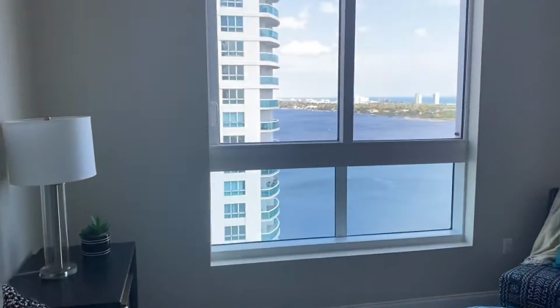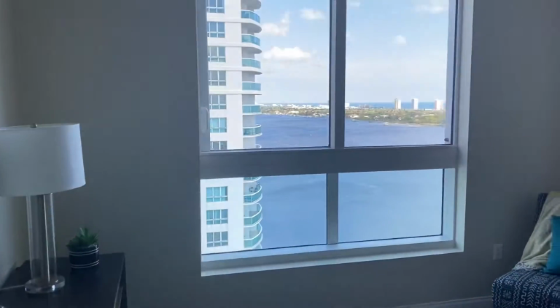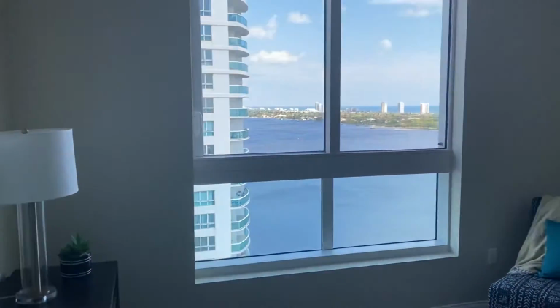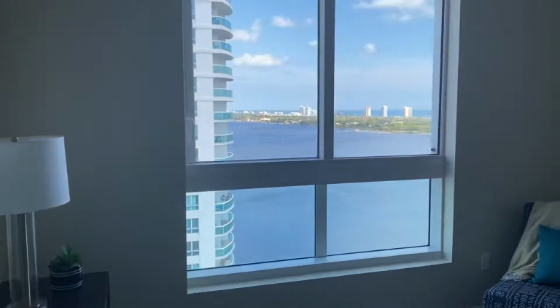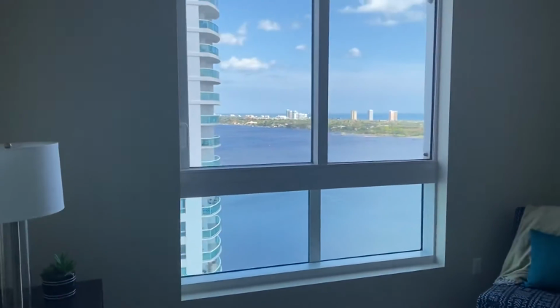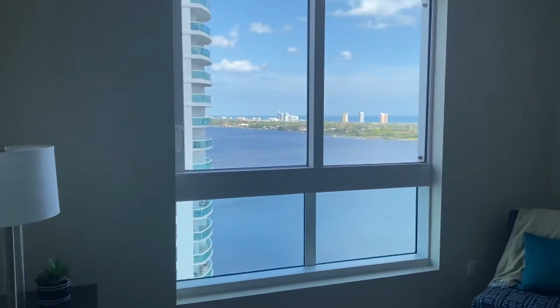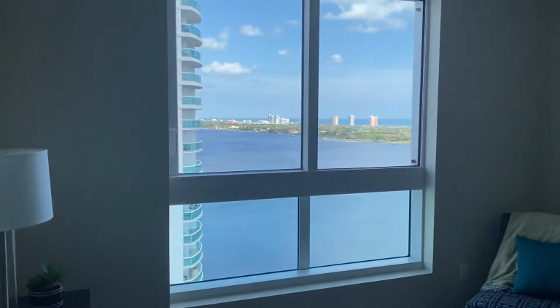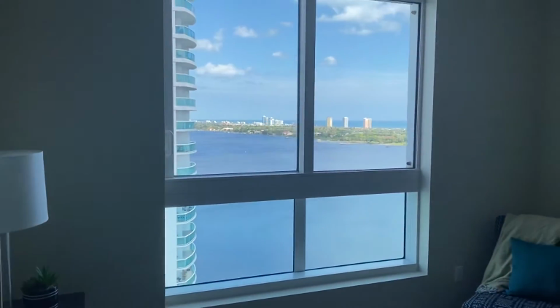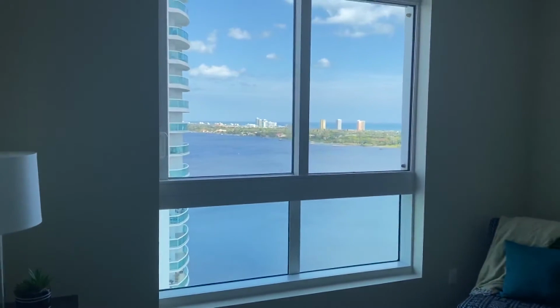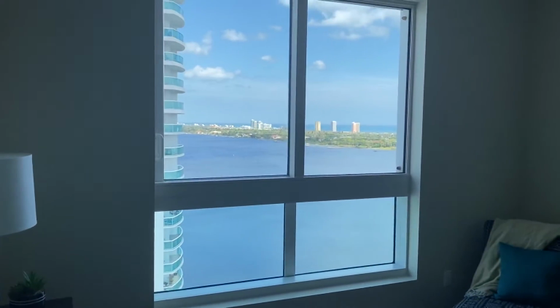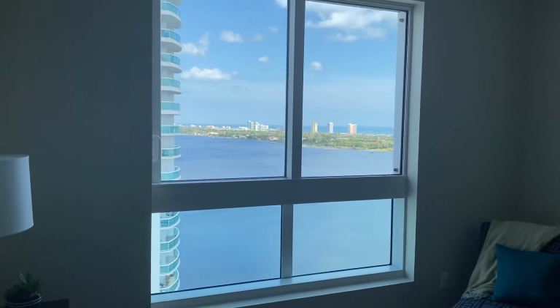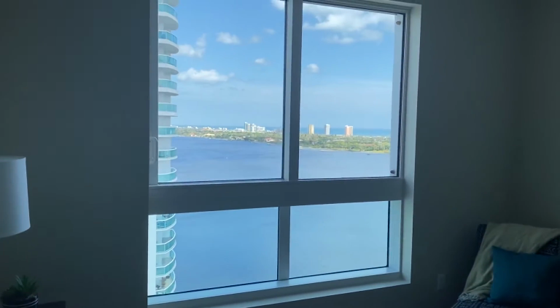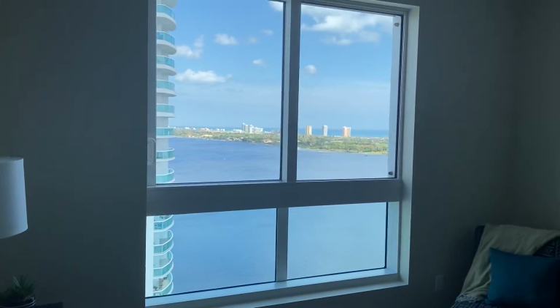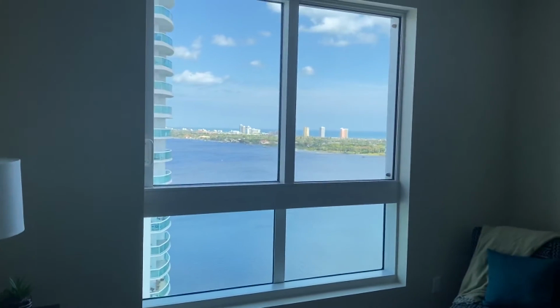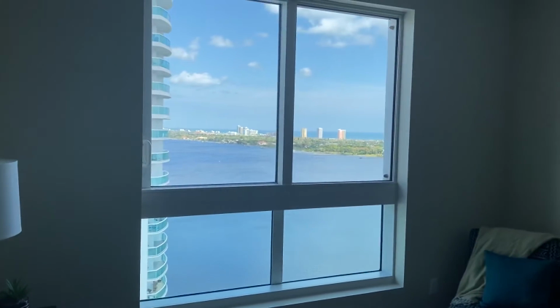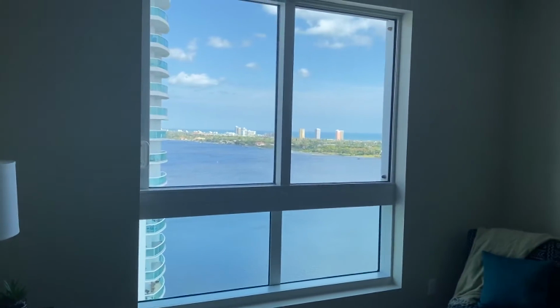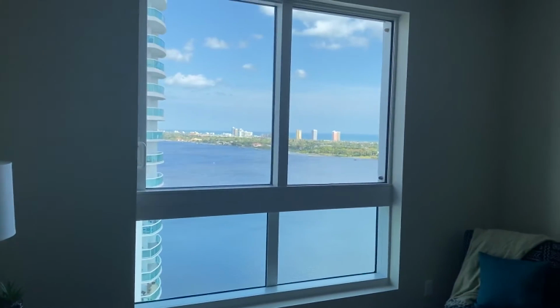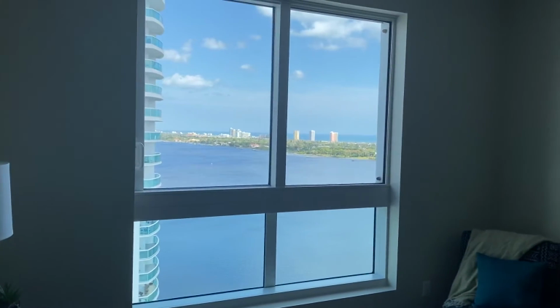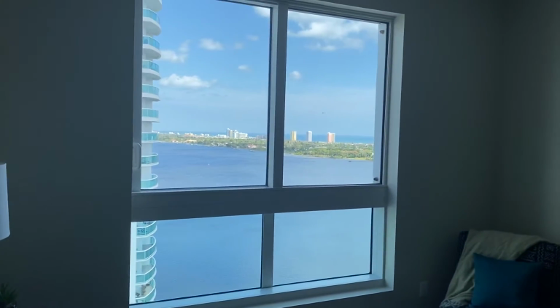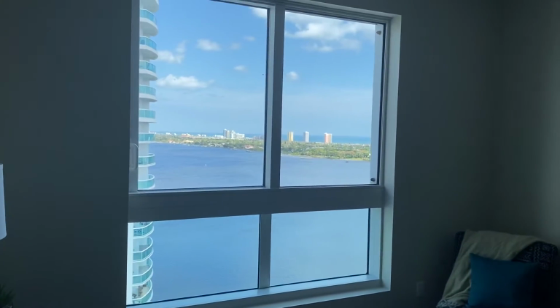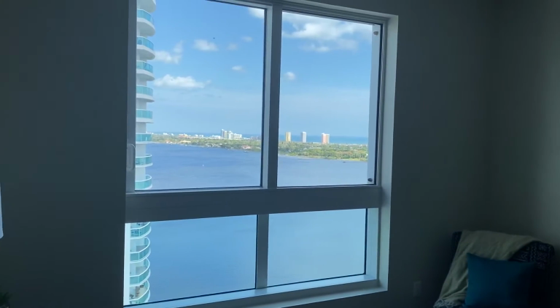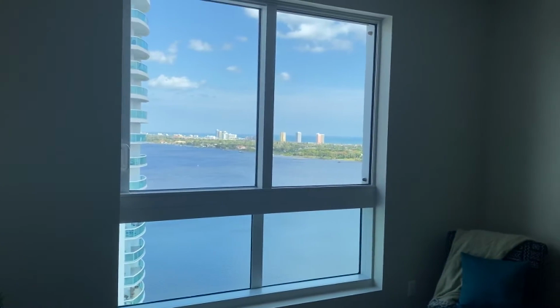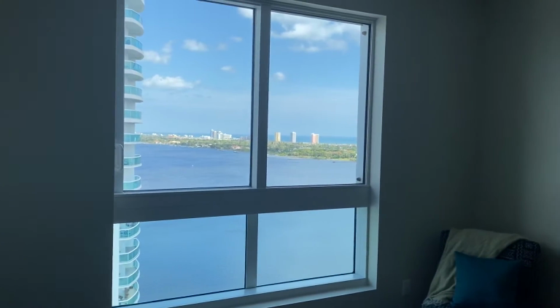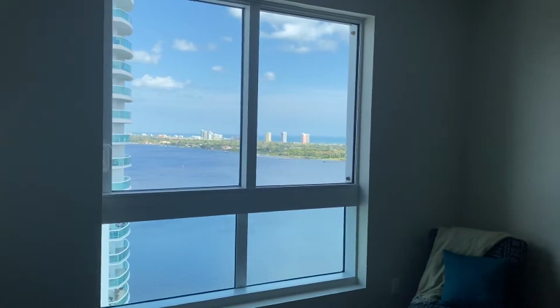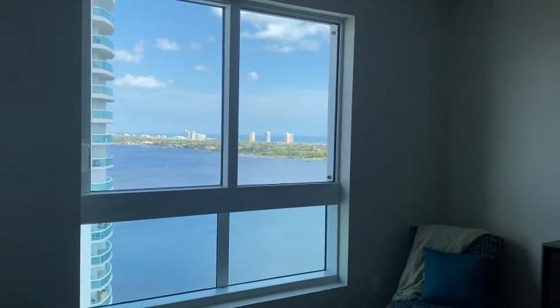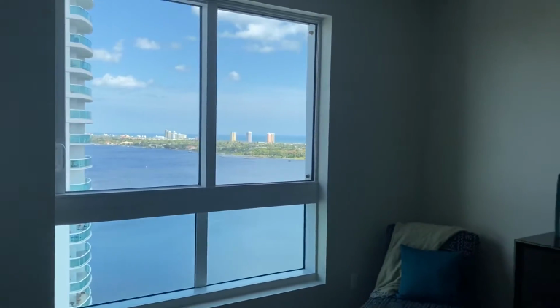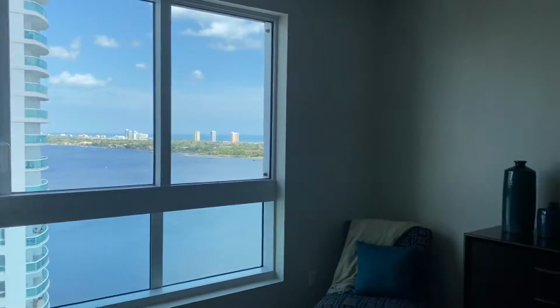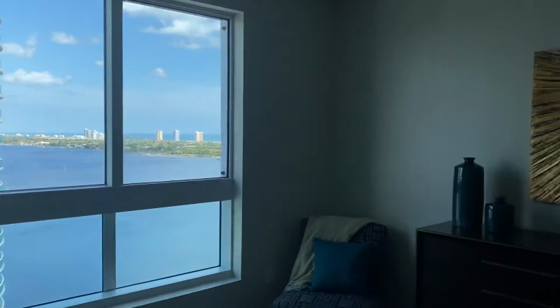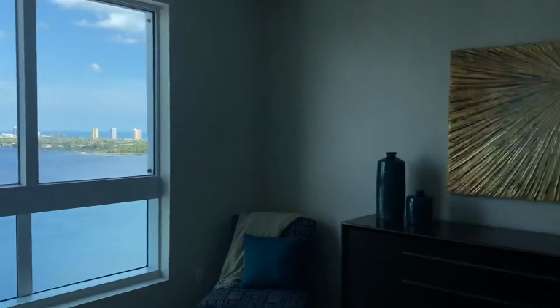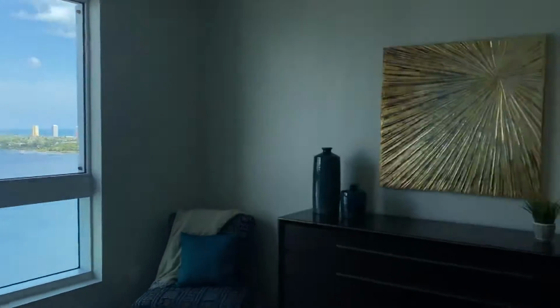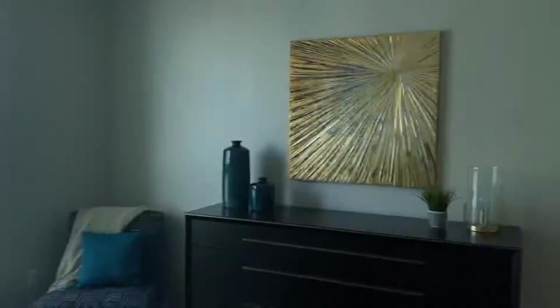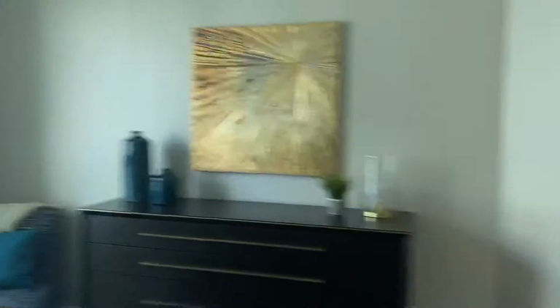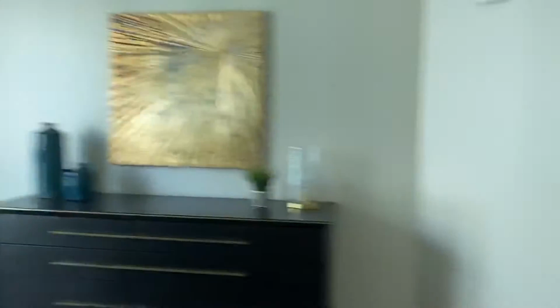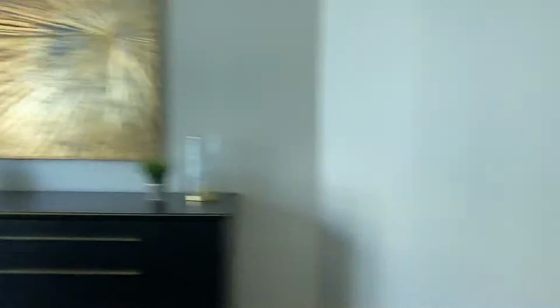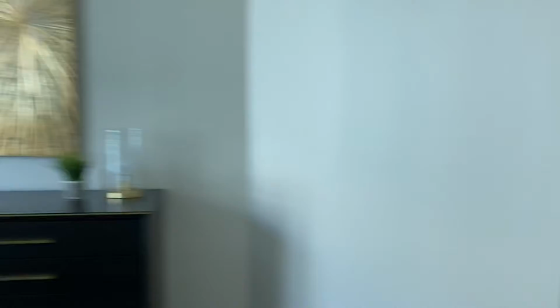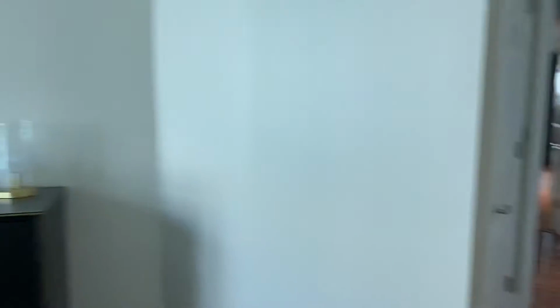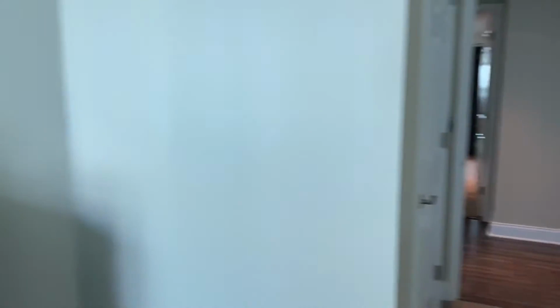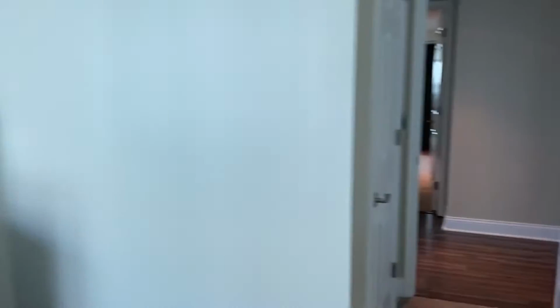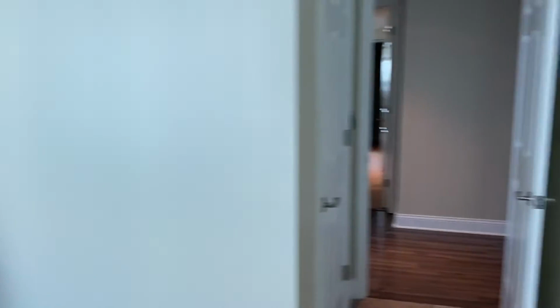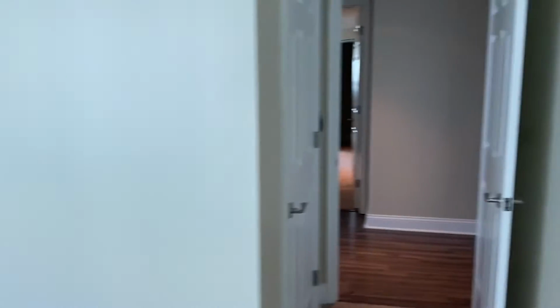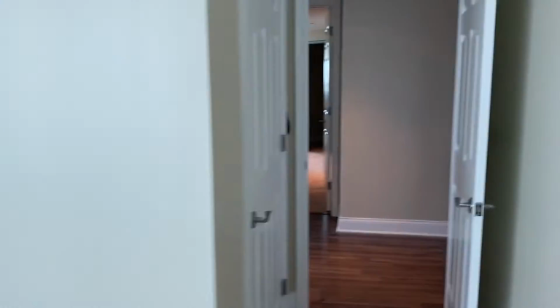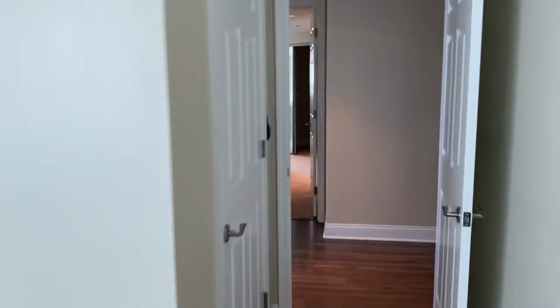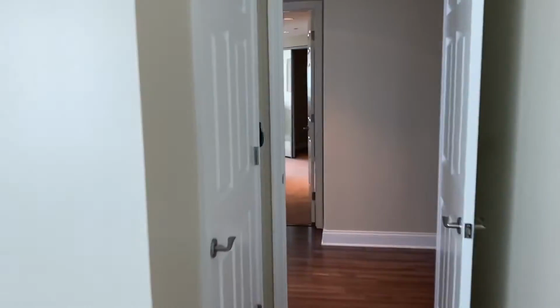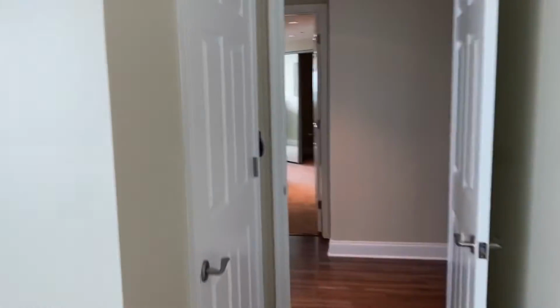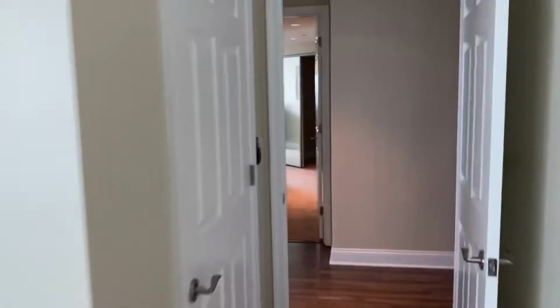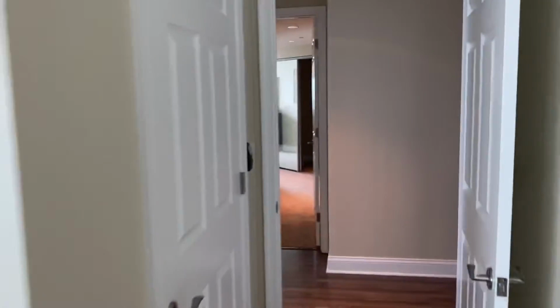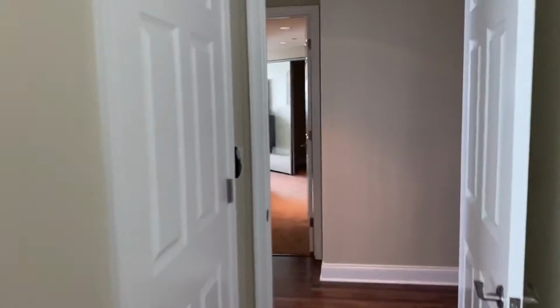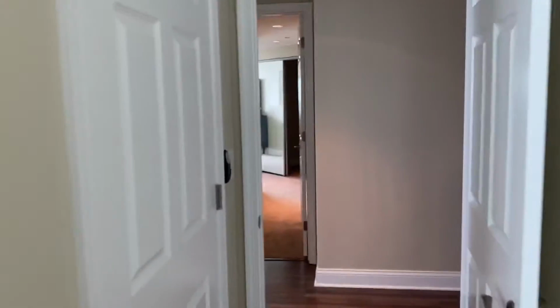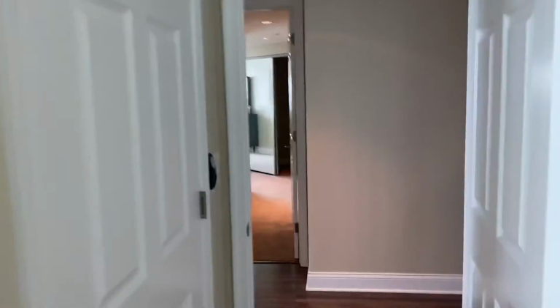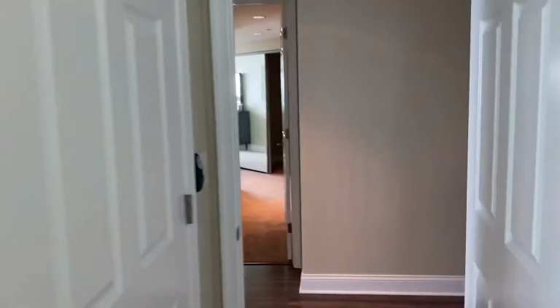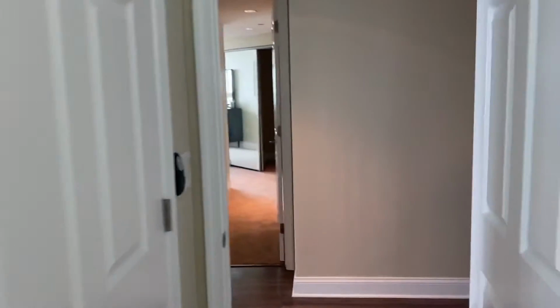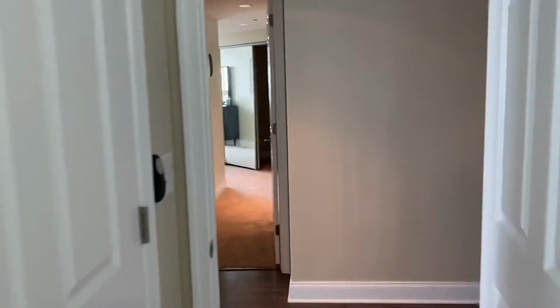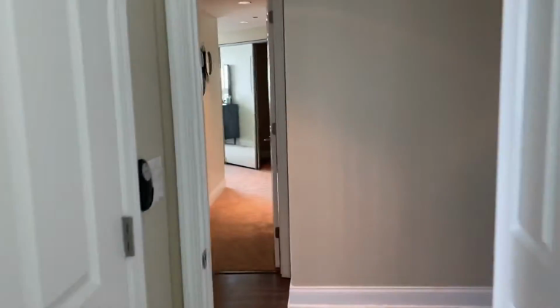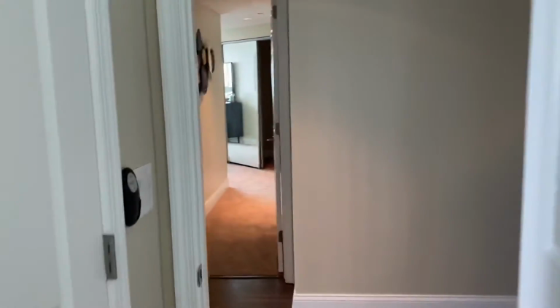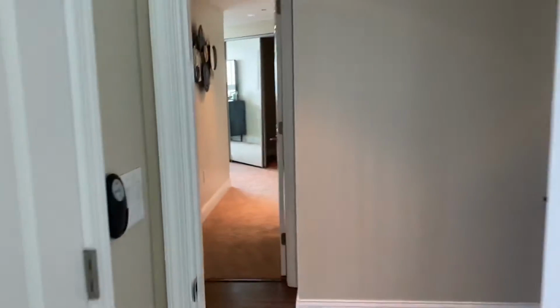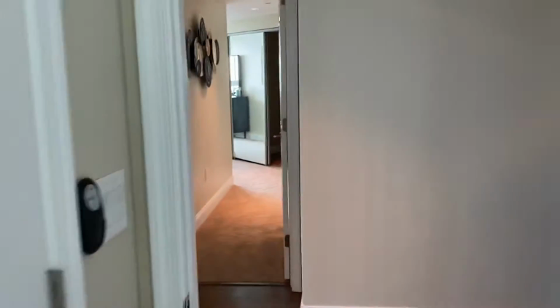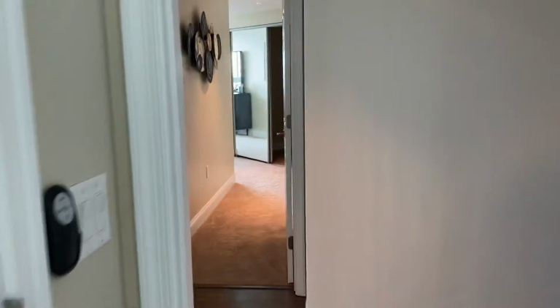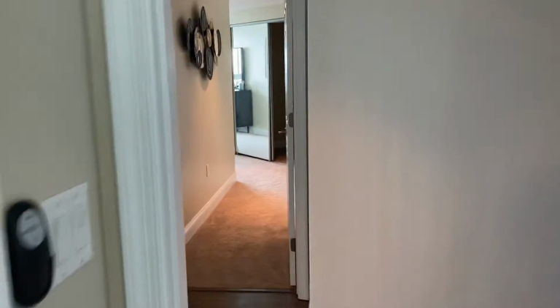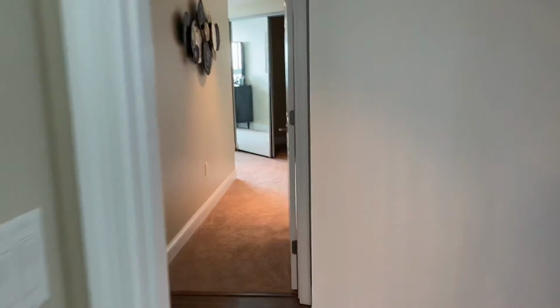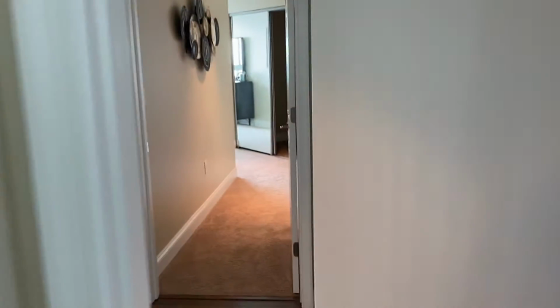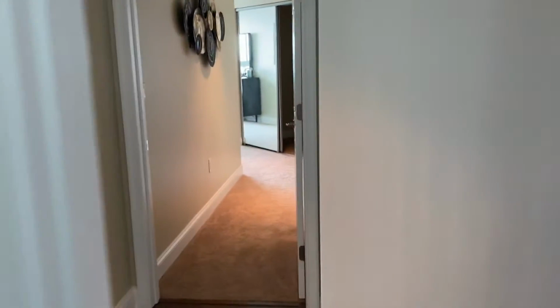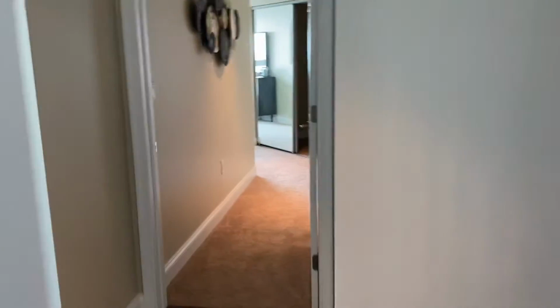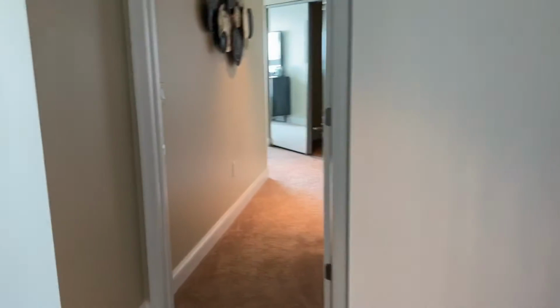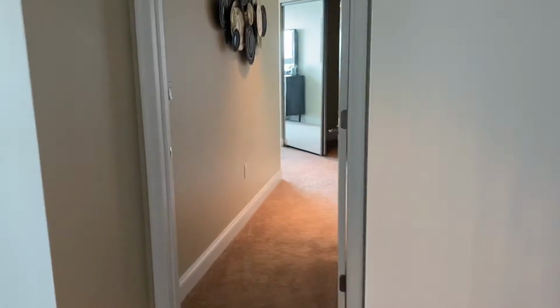And being up this high, we're seeing it in the ocean there. It's a split plan with the master across the hallway here.